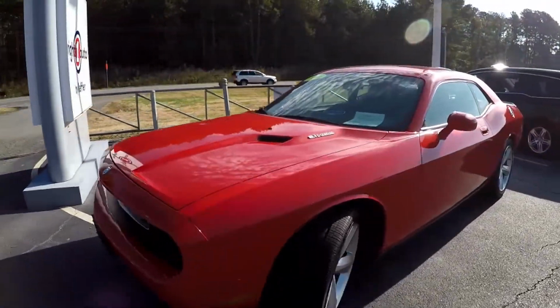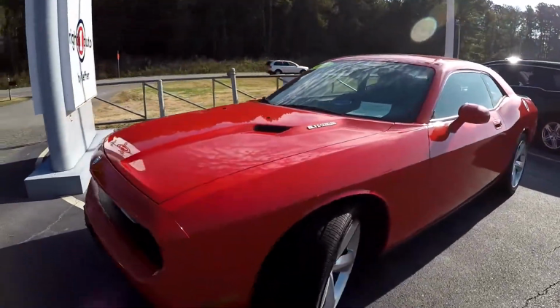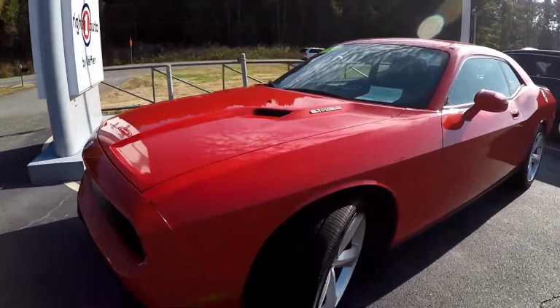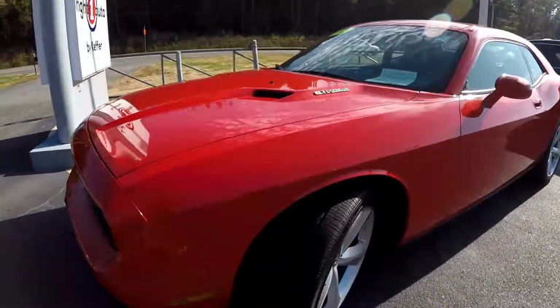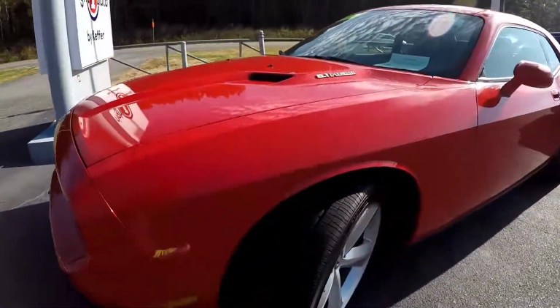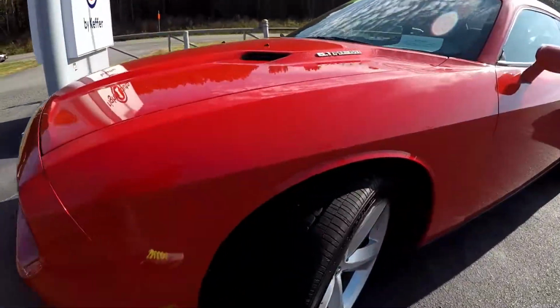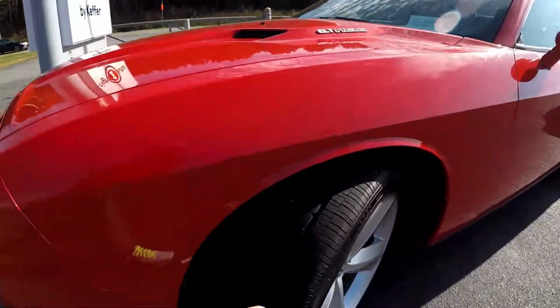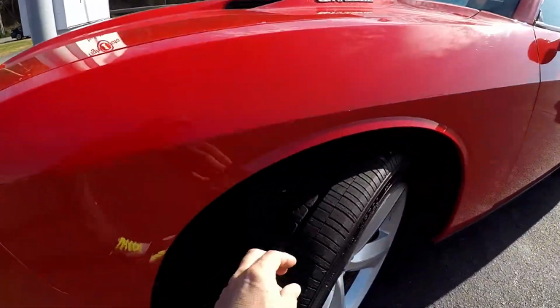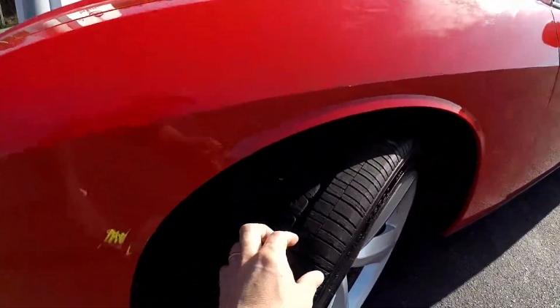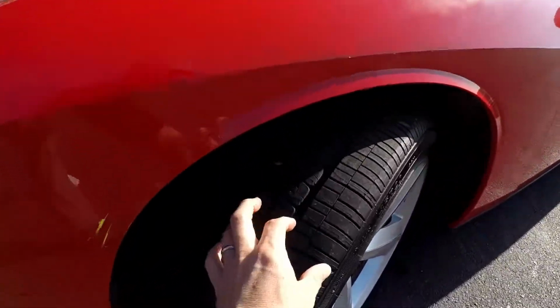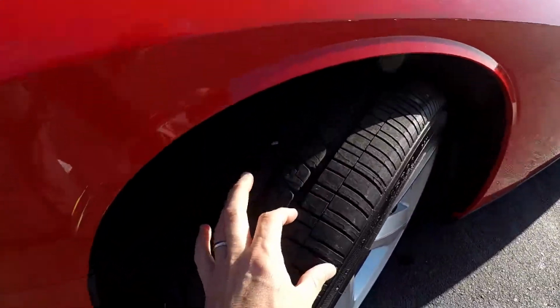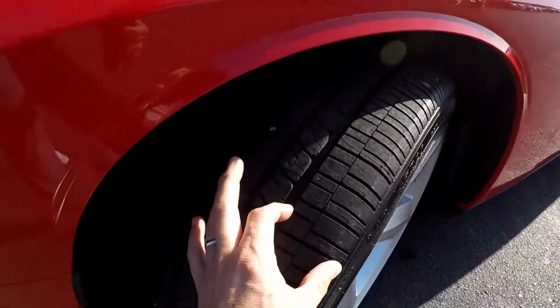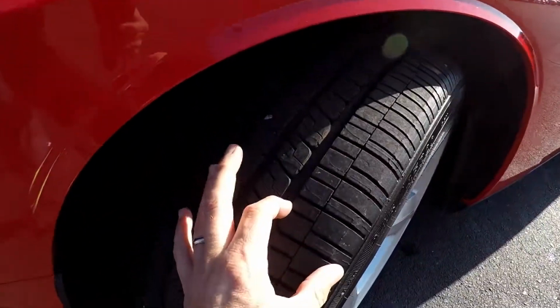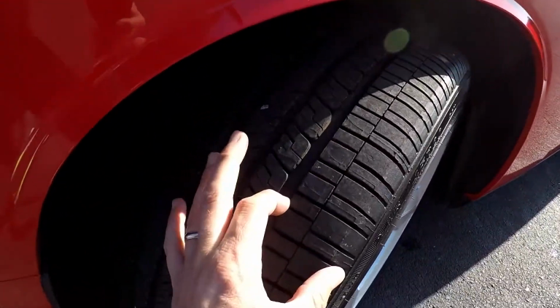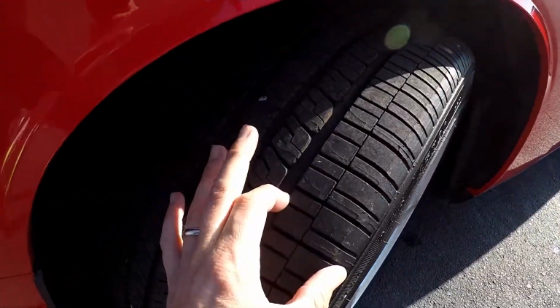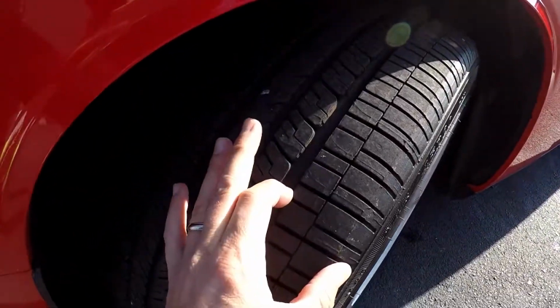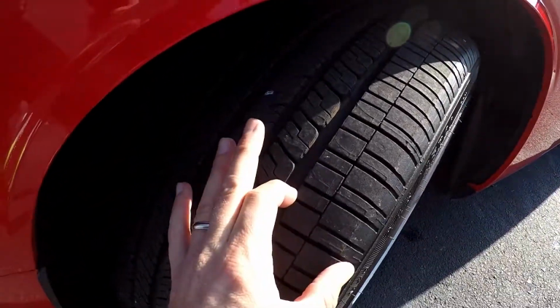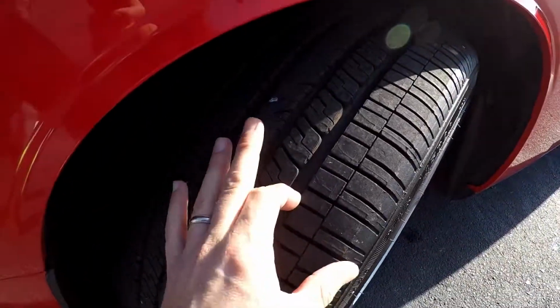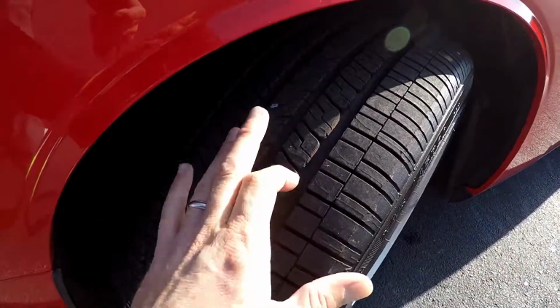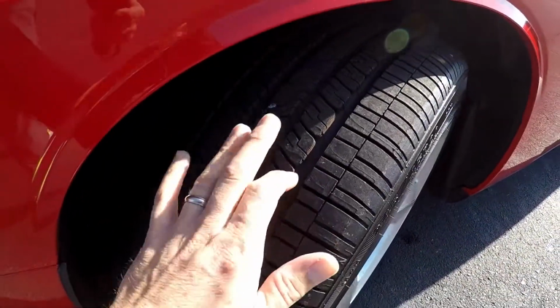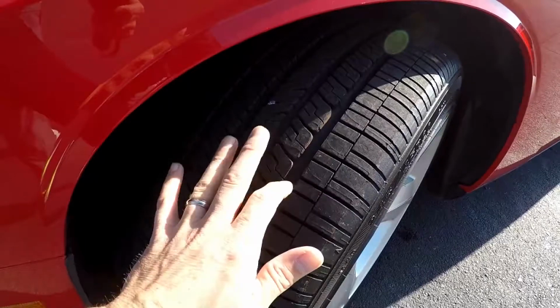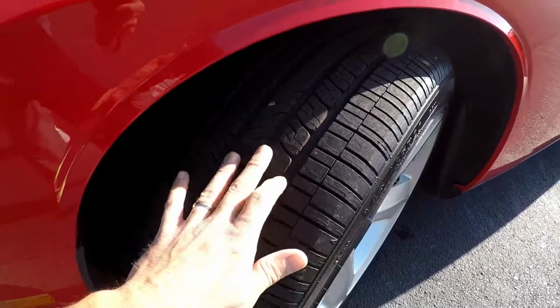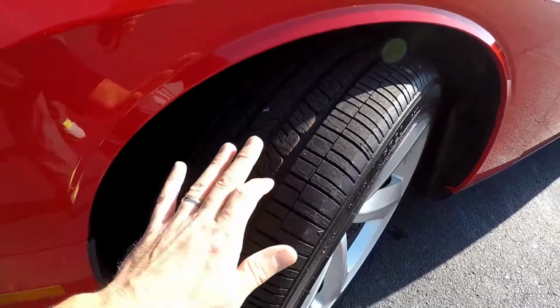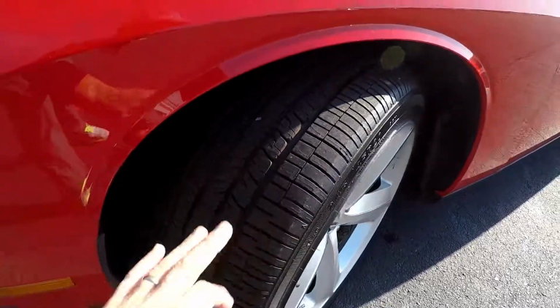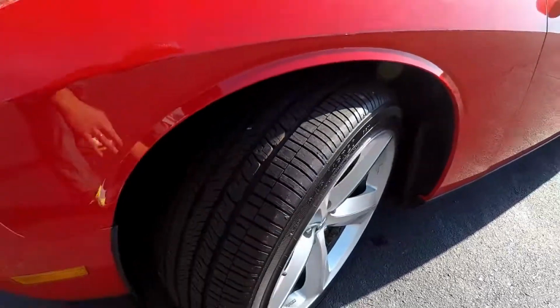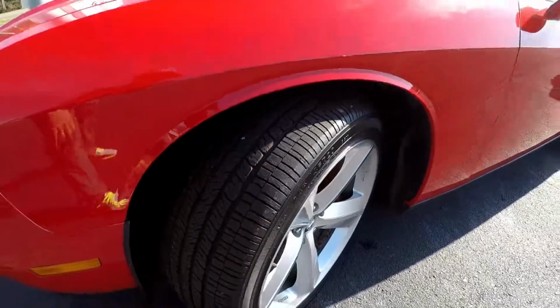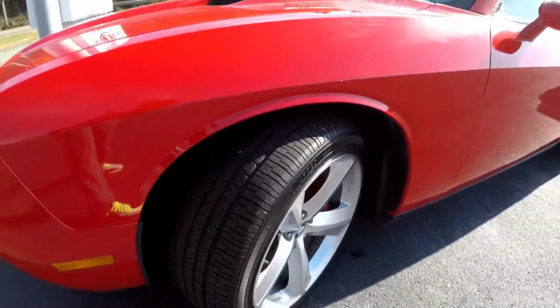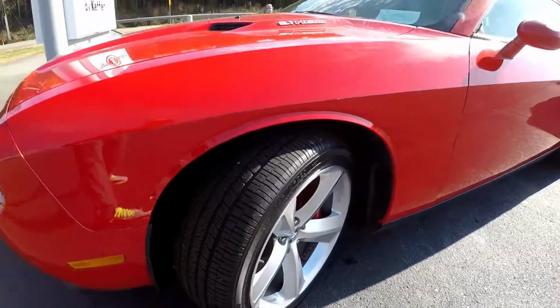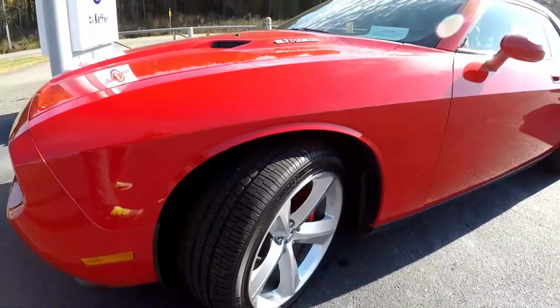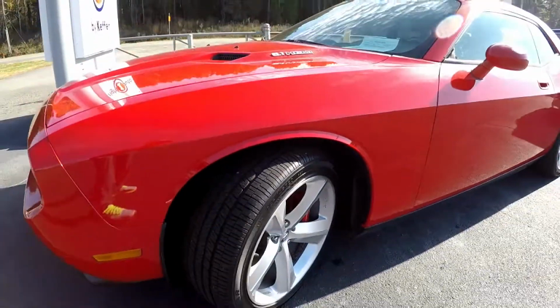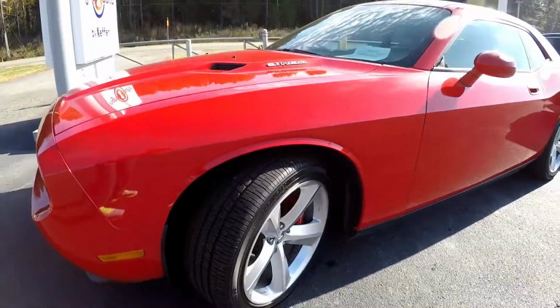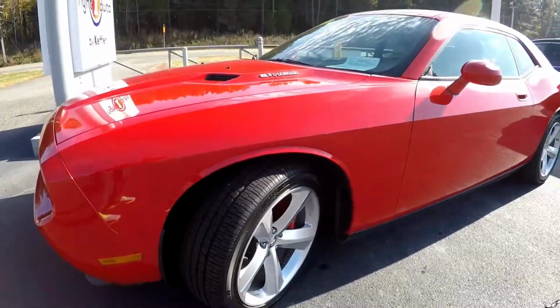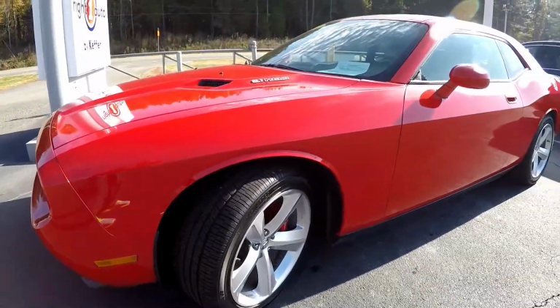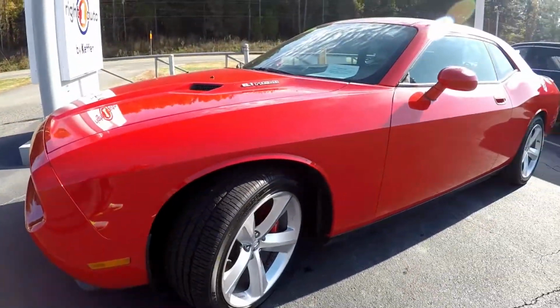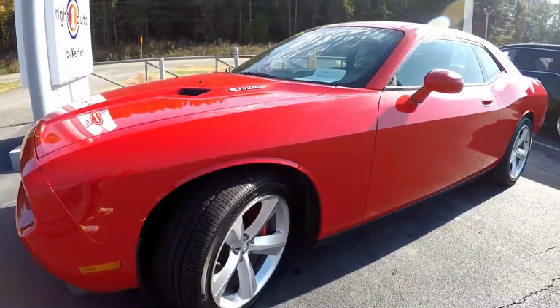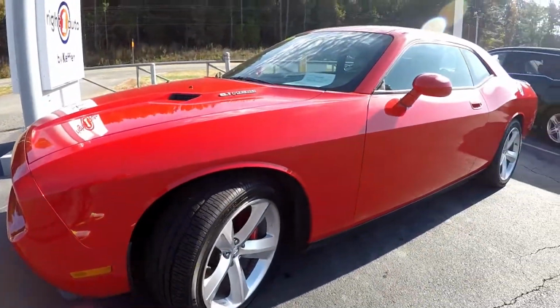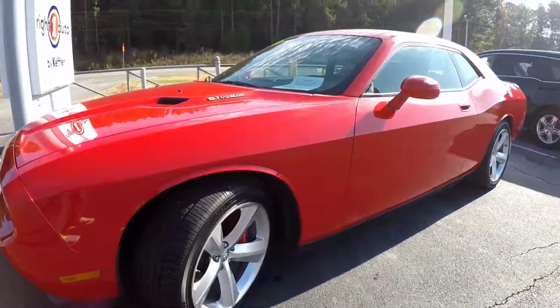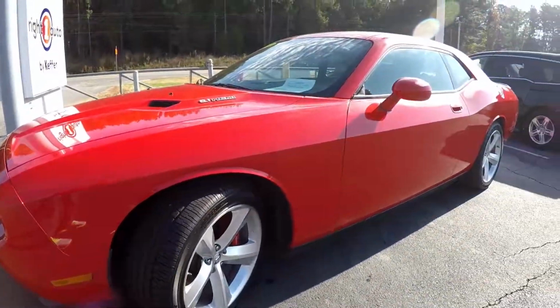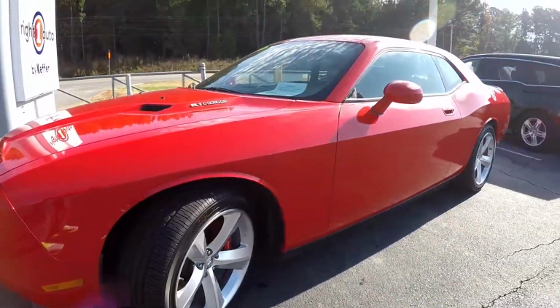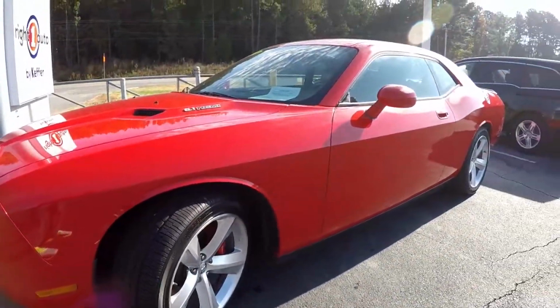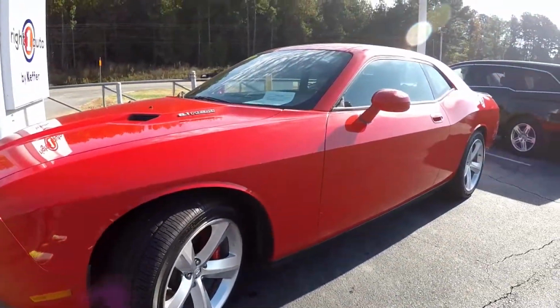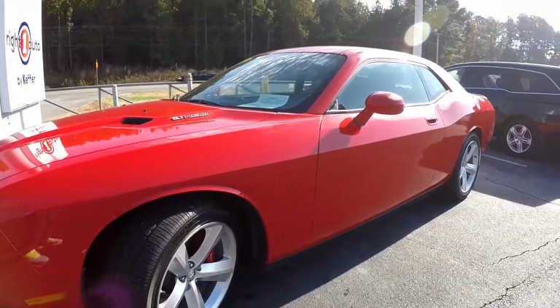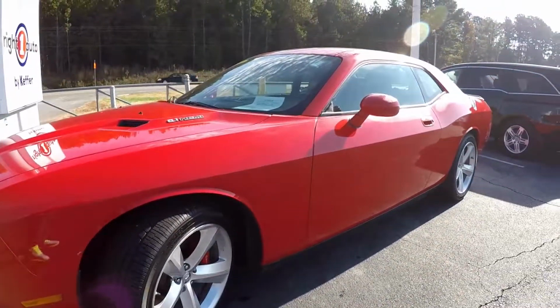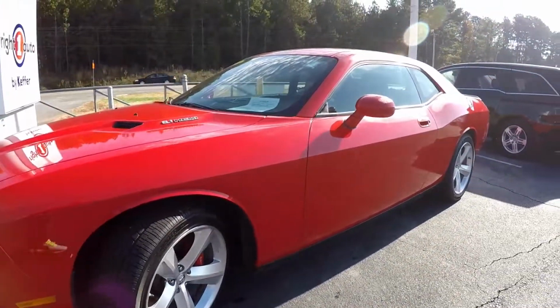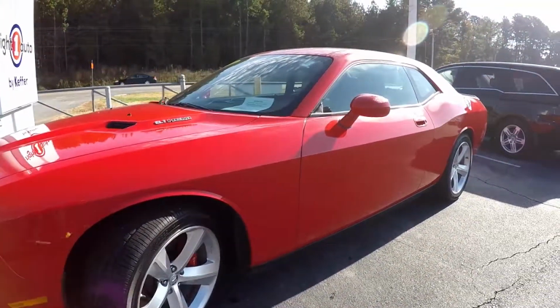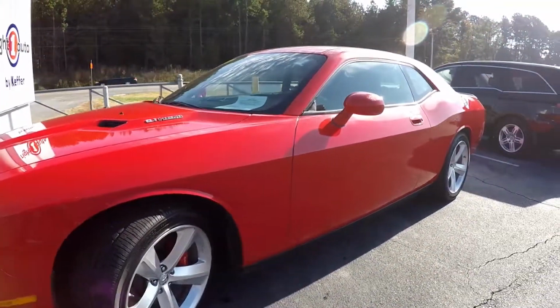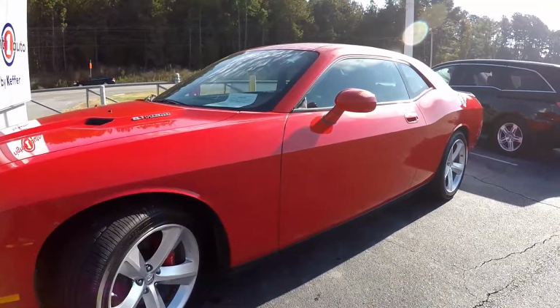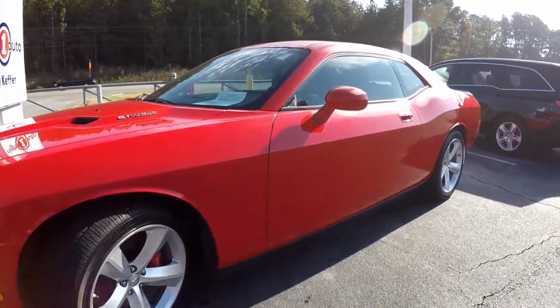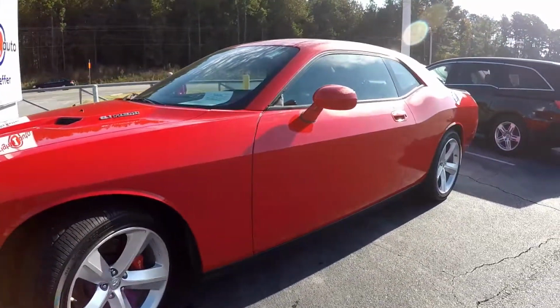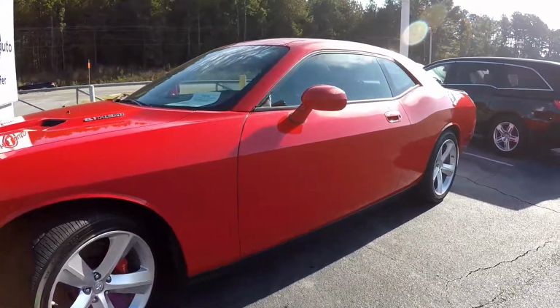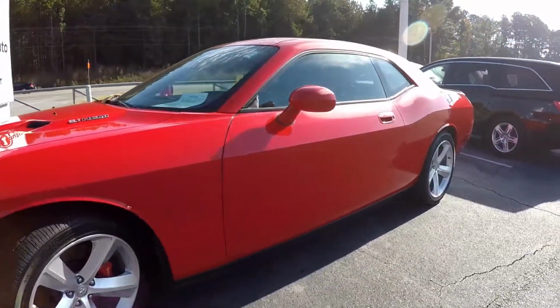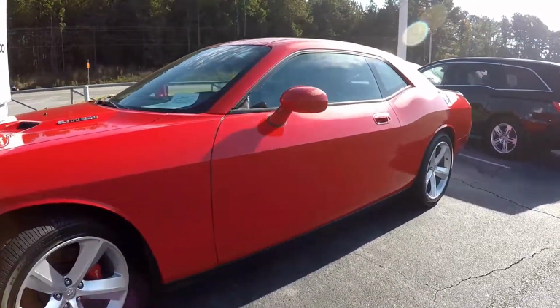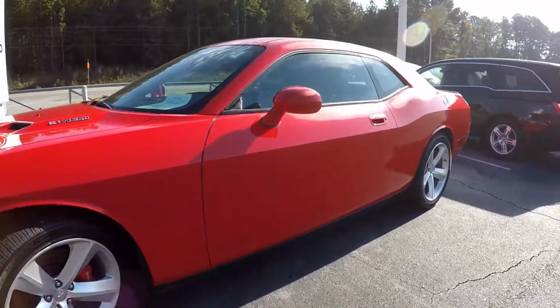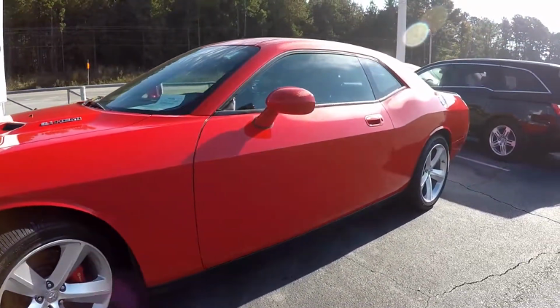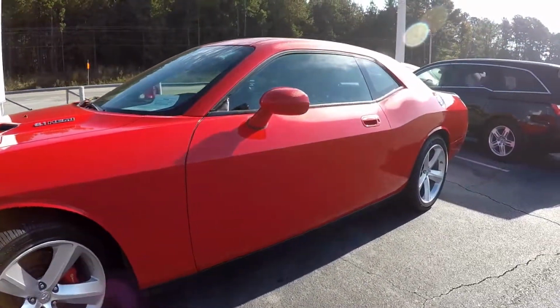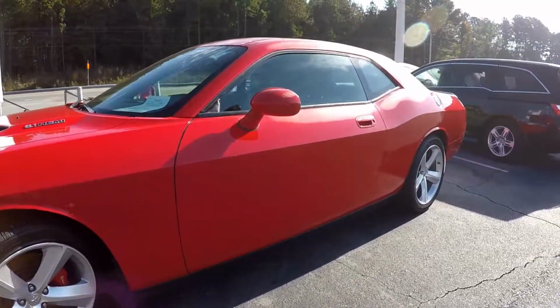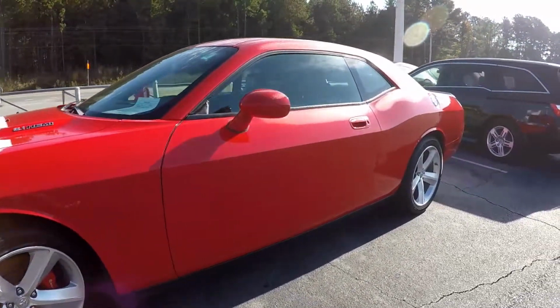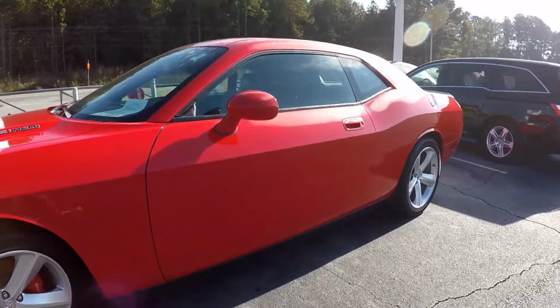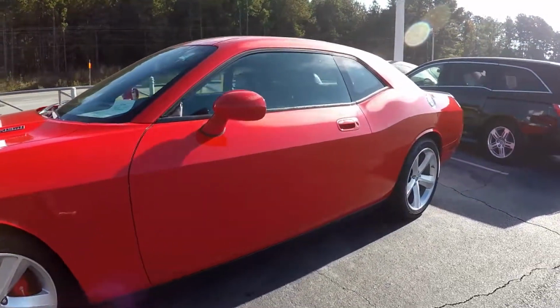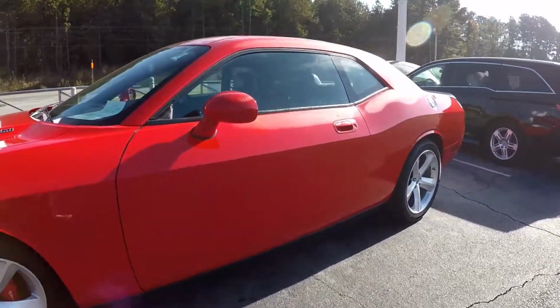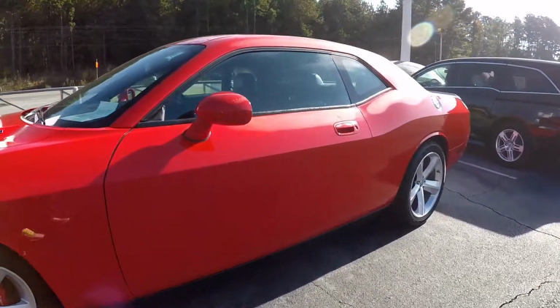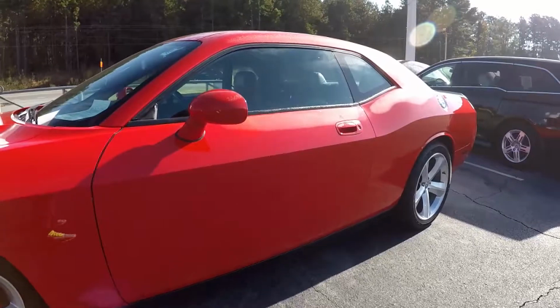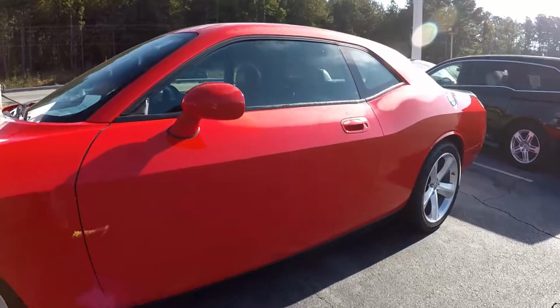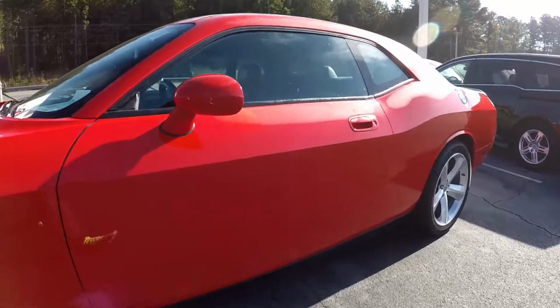We're gonna start right up front checking those tires — great tread. Just gonna do a walk-around looking for dents, dings, and scratches.